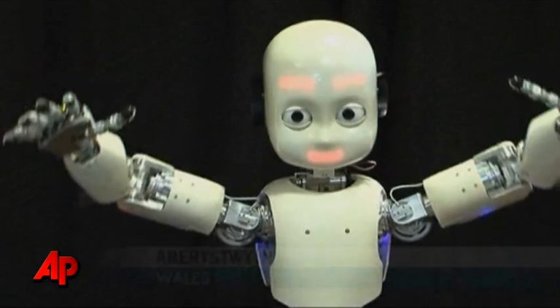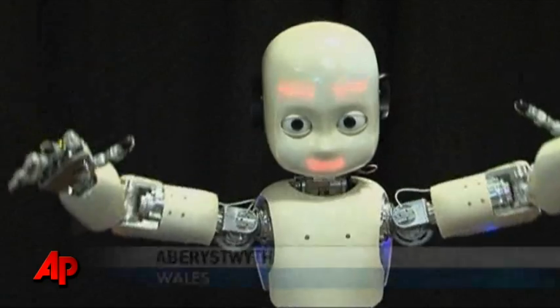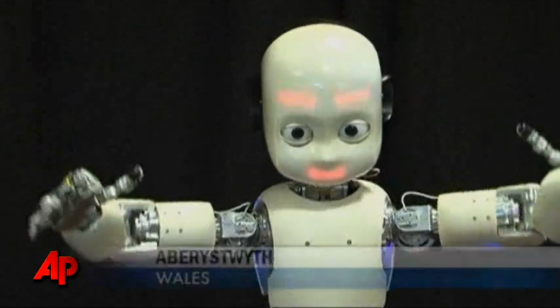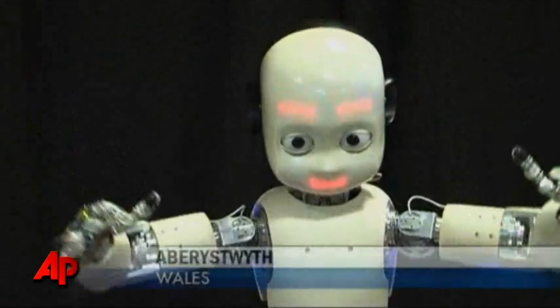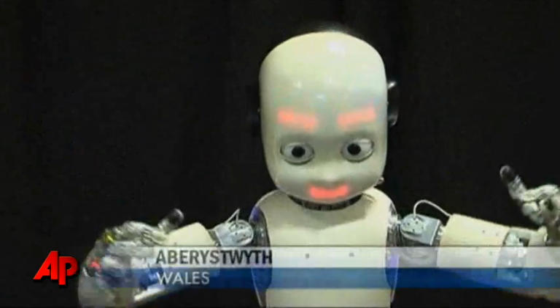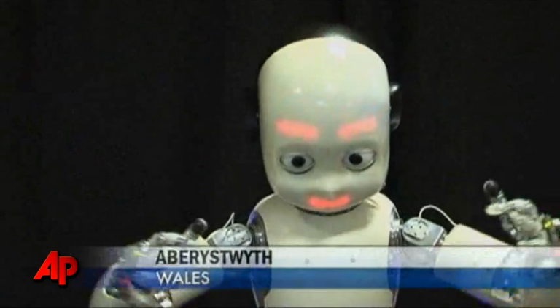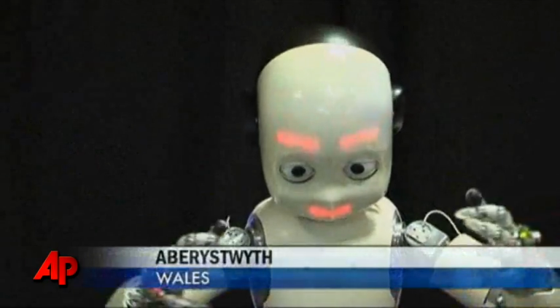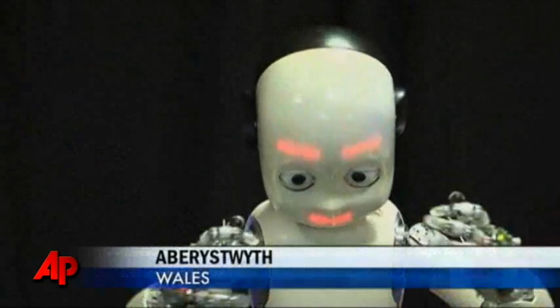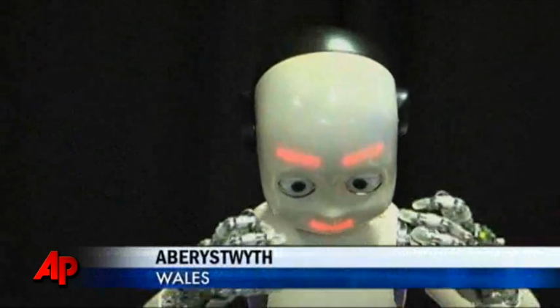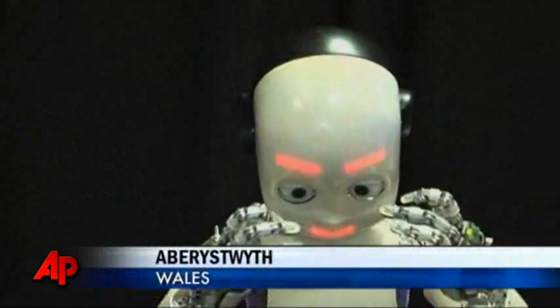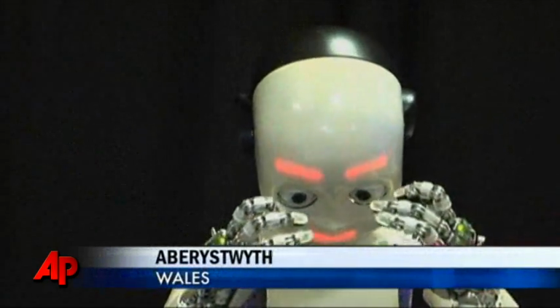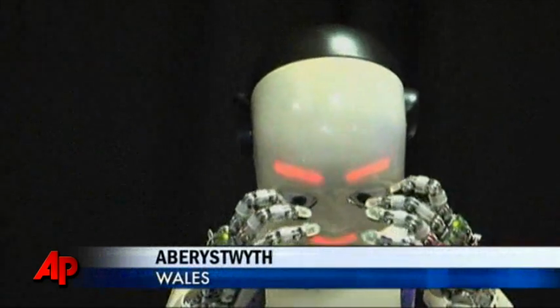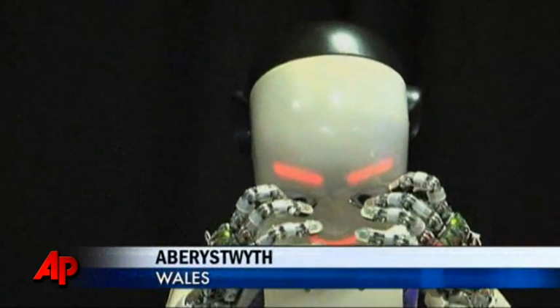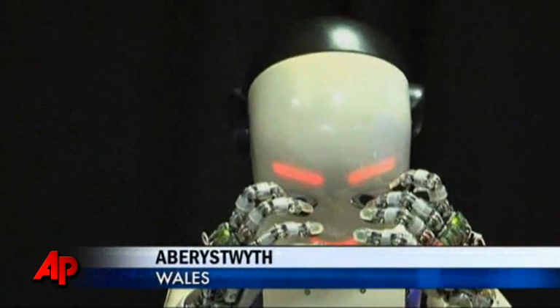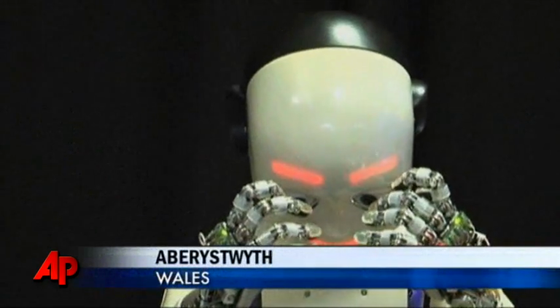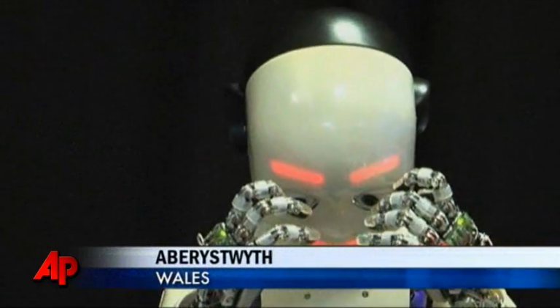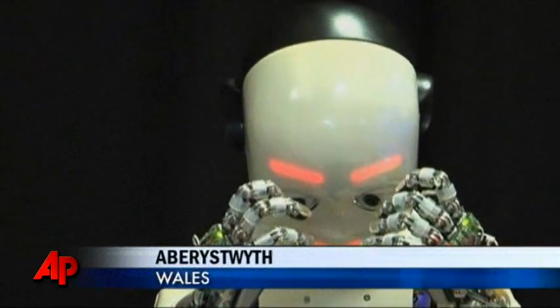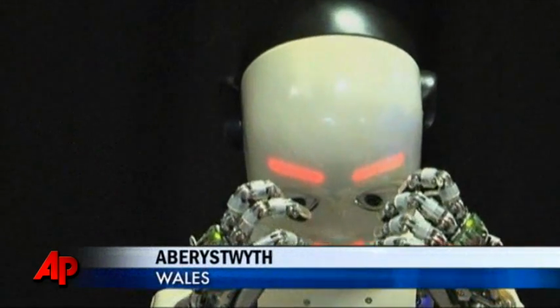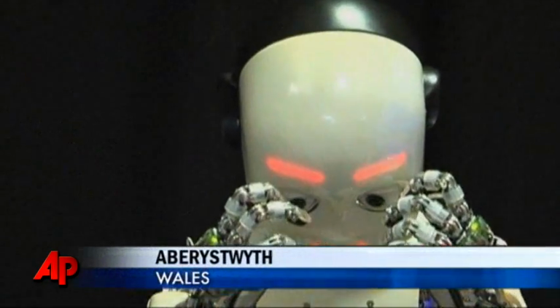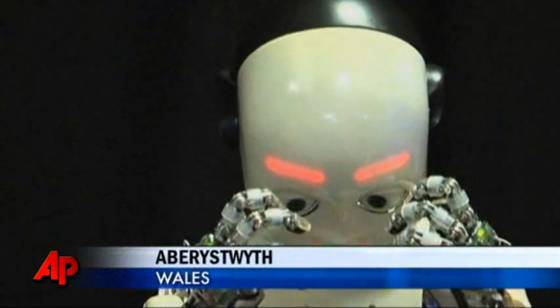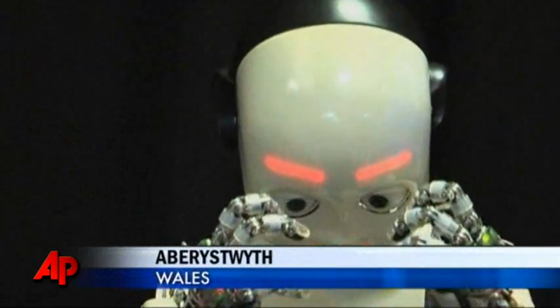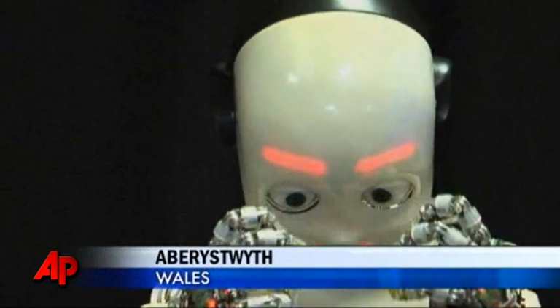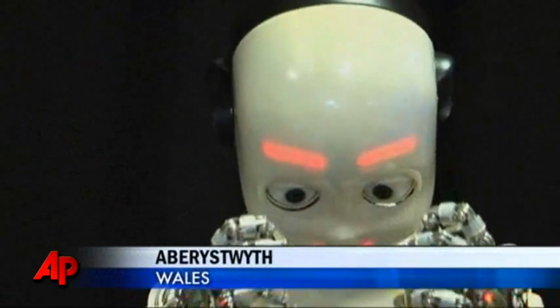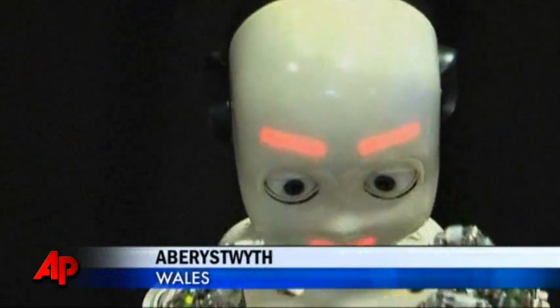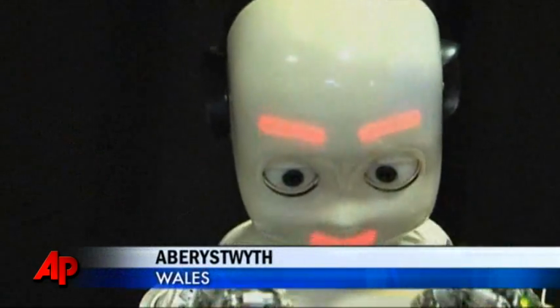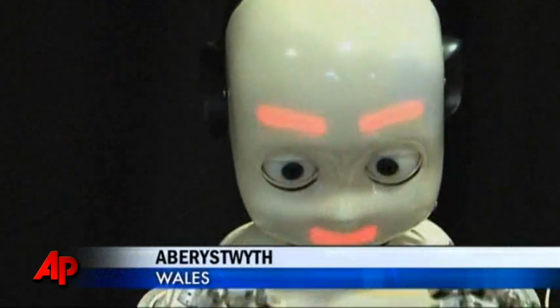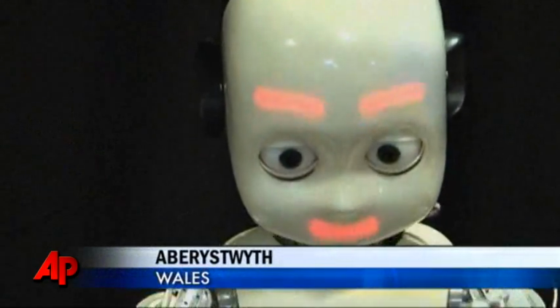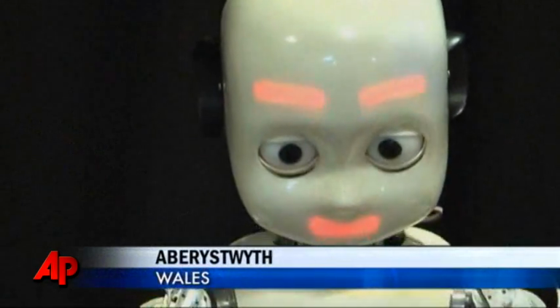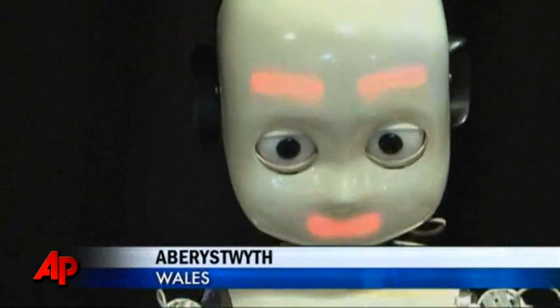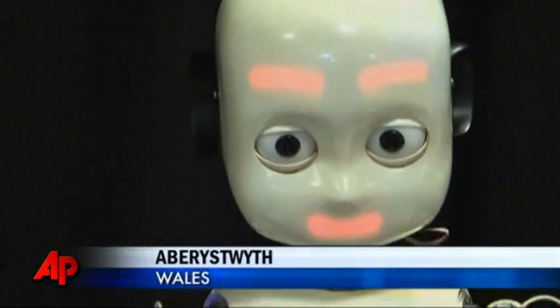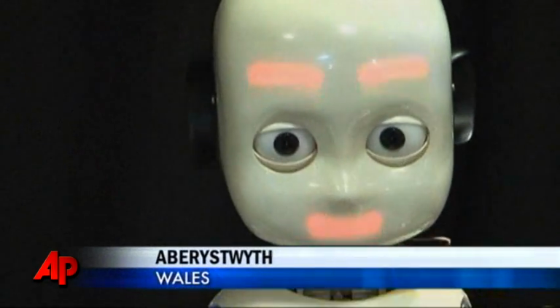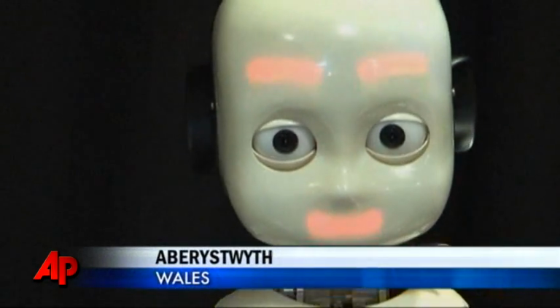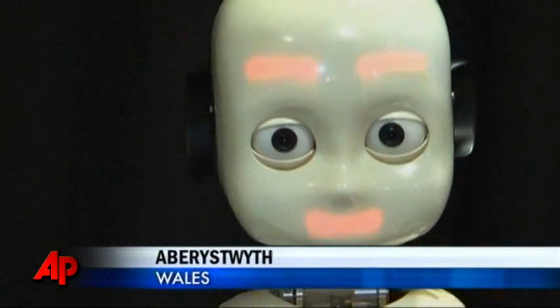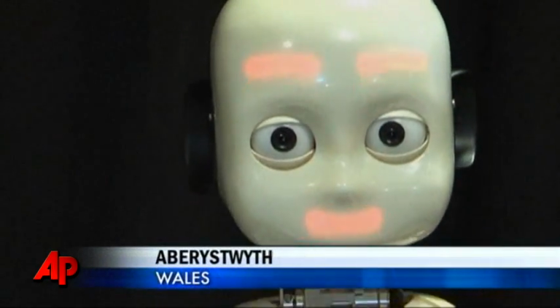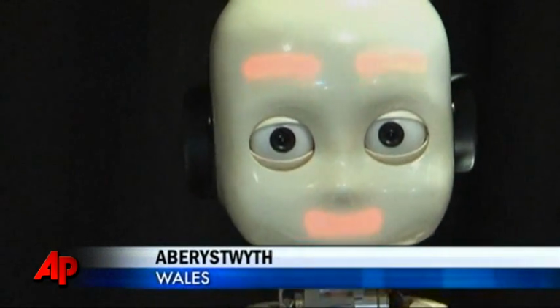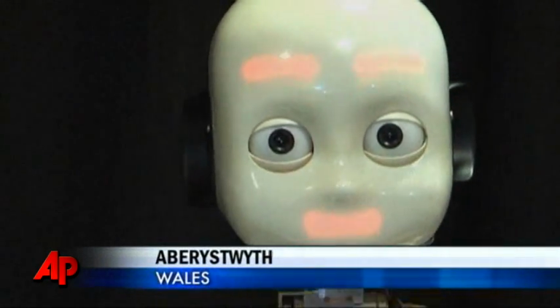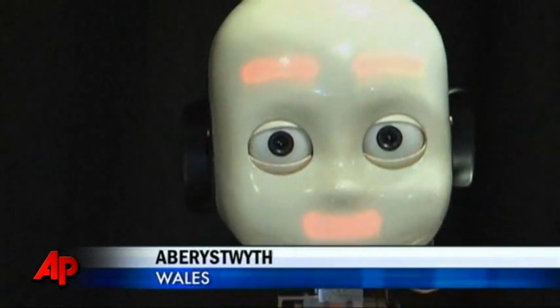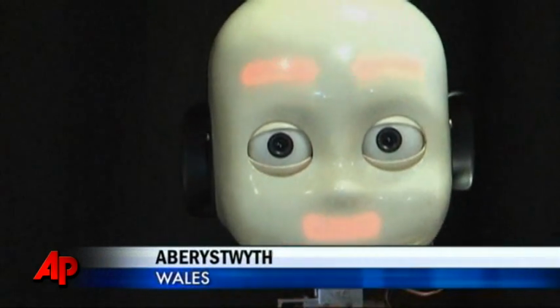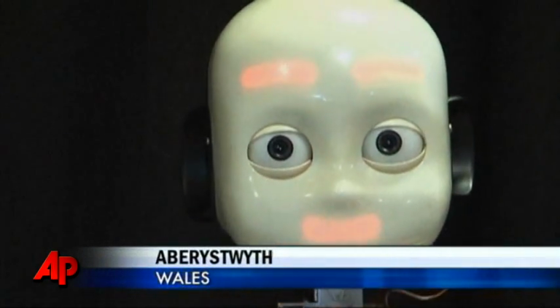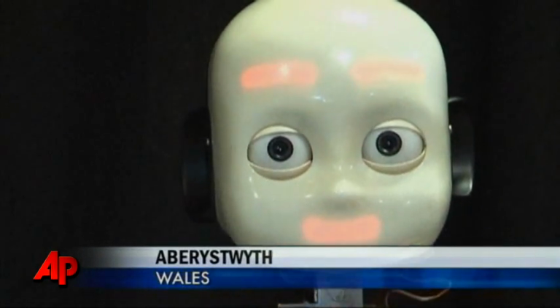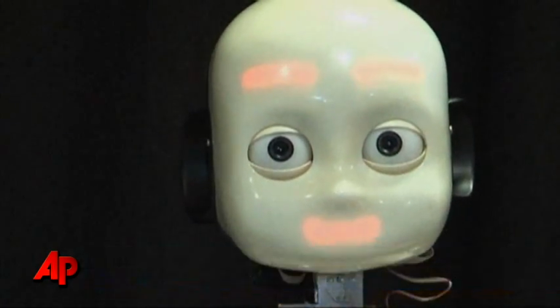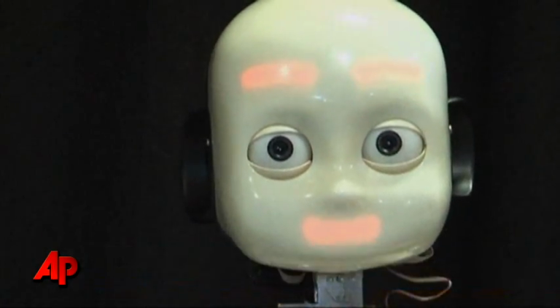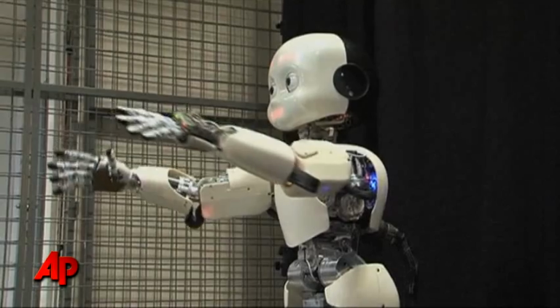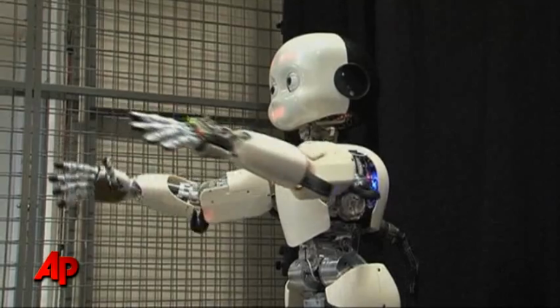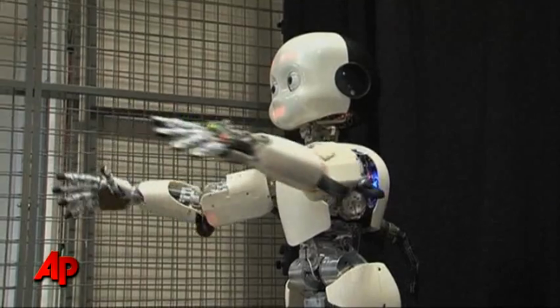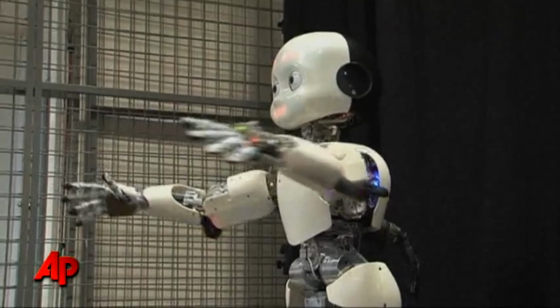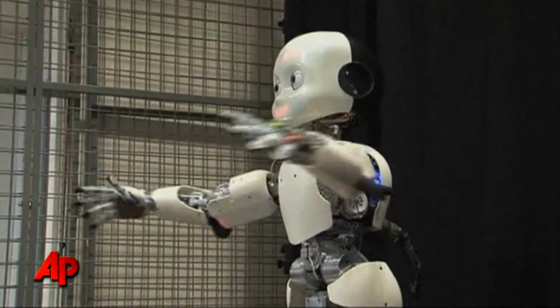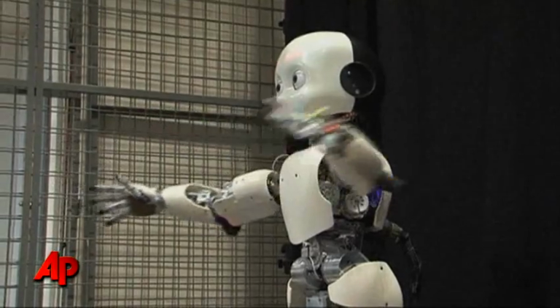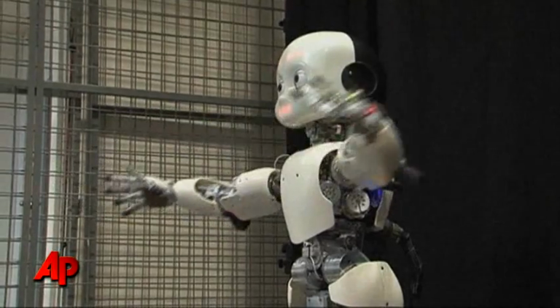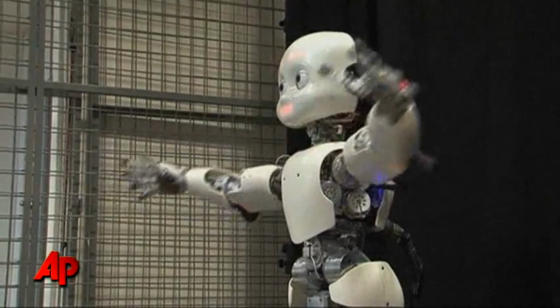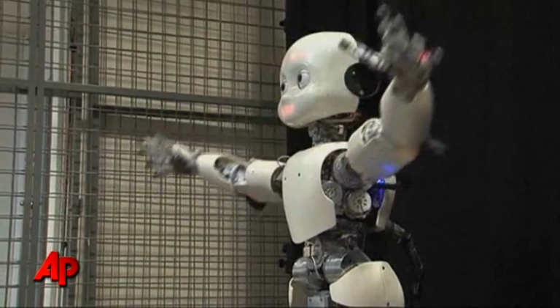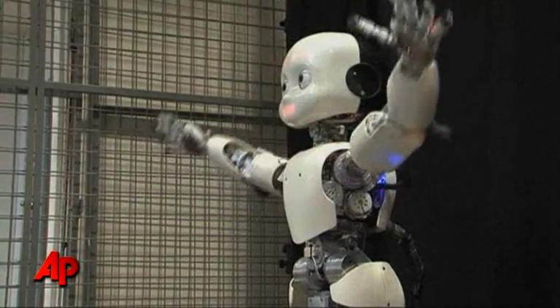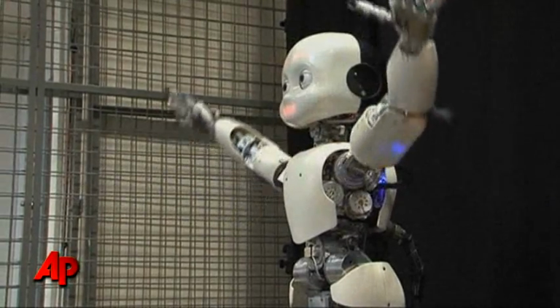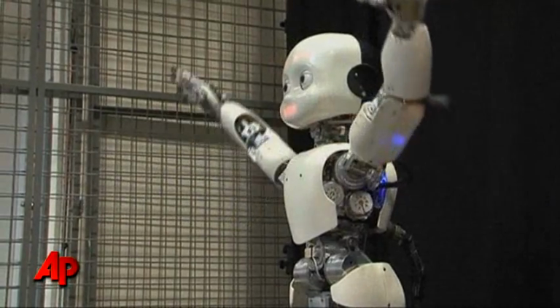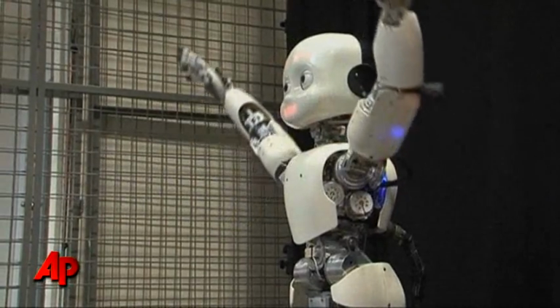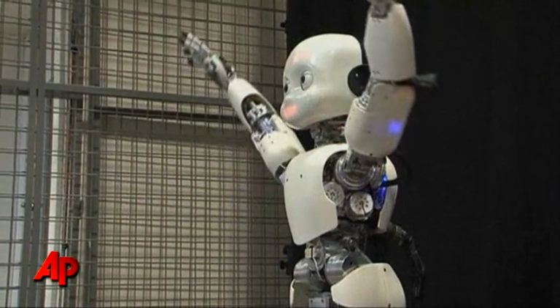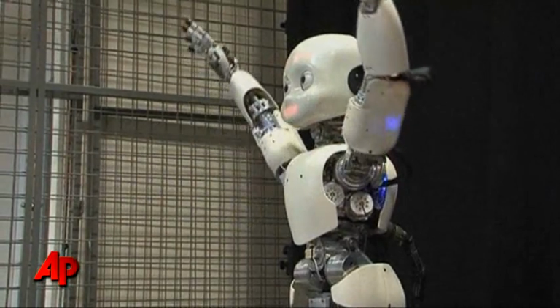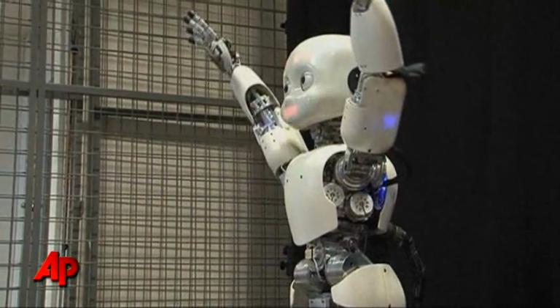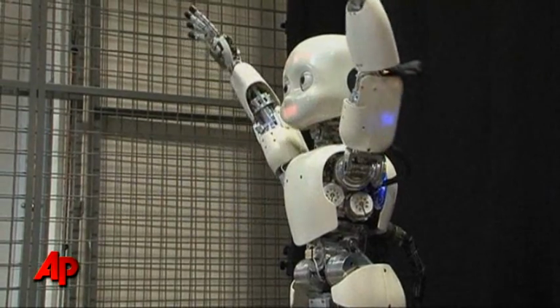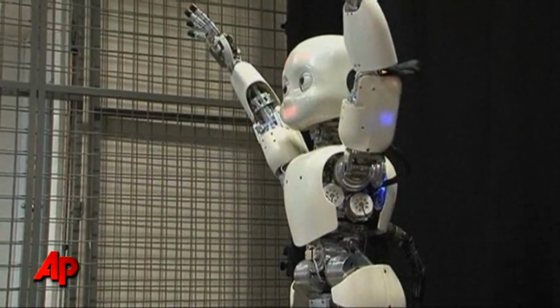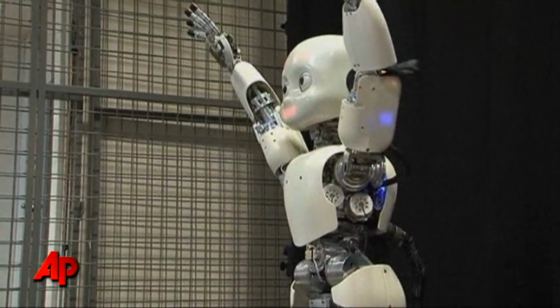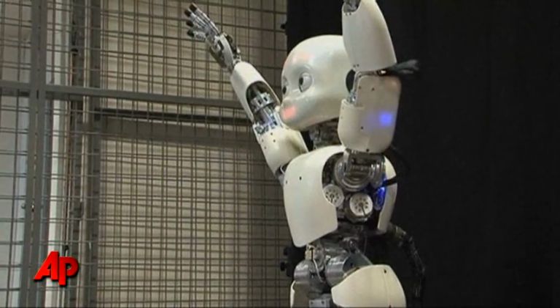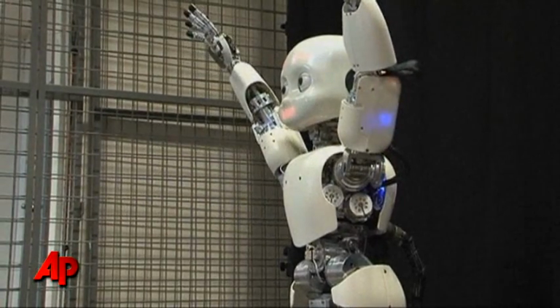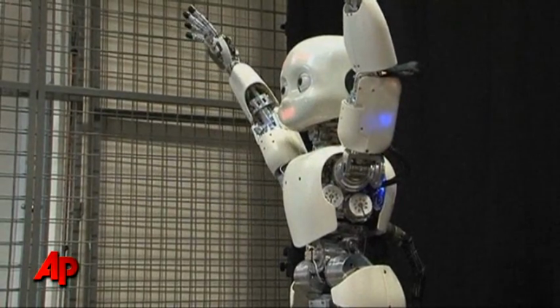Scientists in Wales are working with a highly sophisticated robot with a twist. iCub is designed to learn like a human.